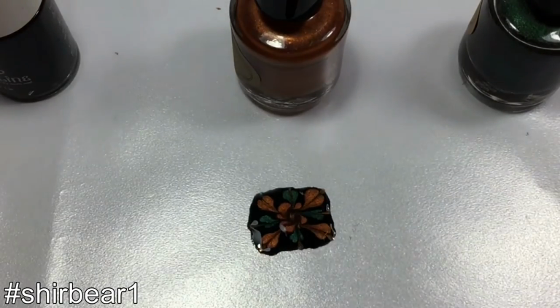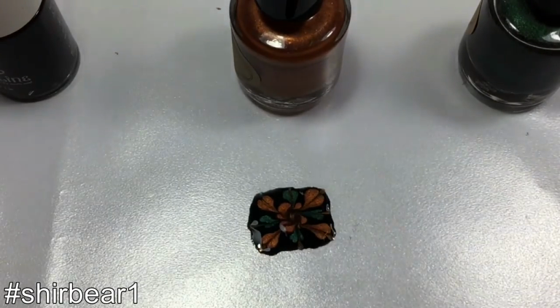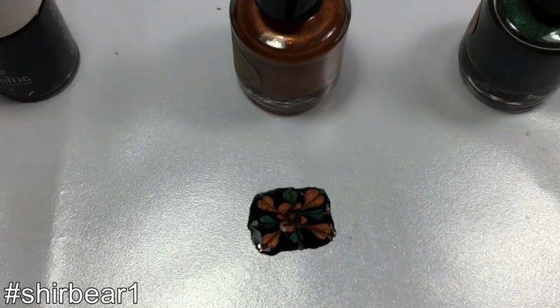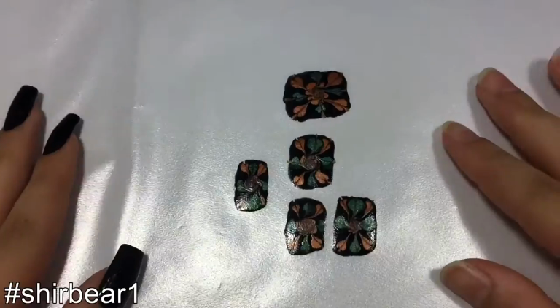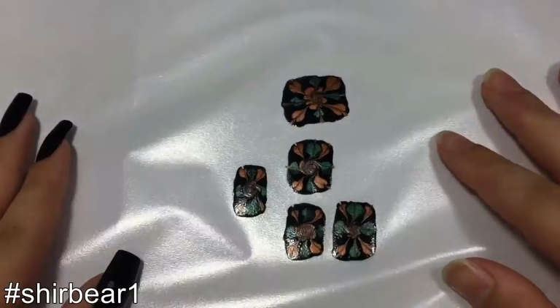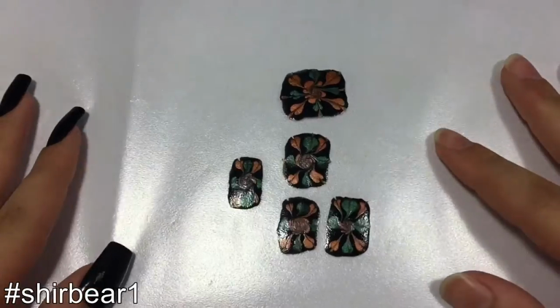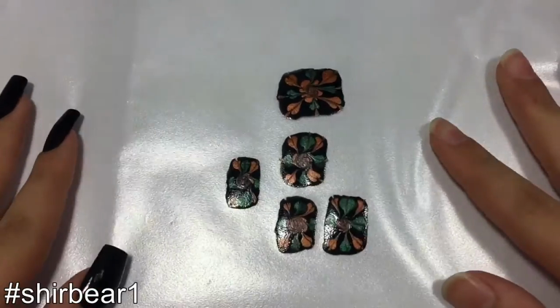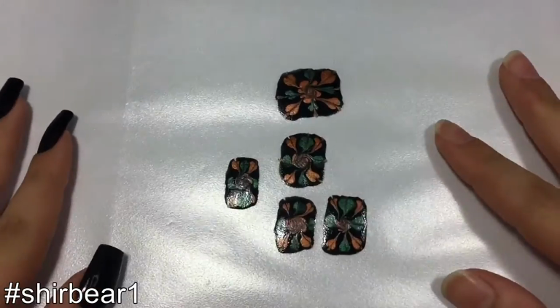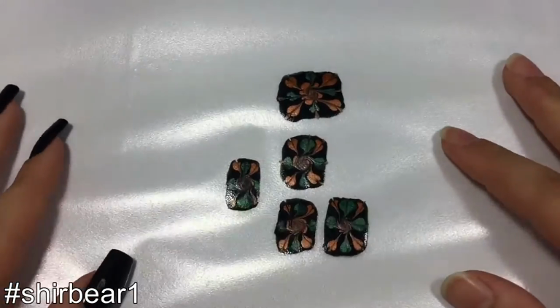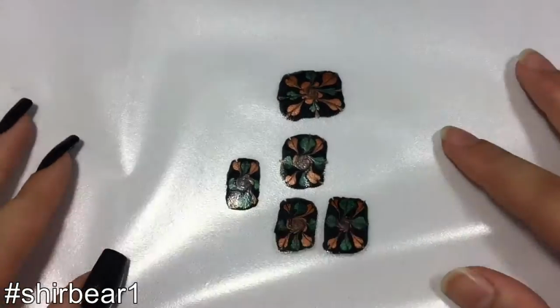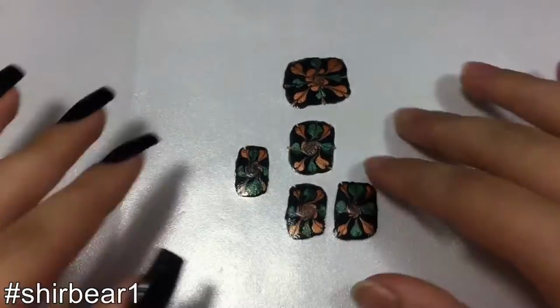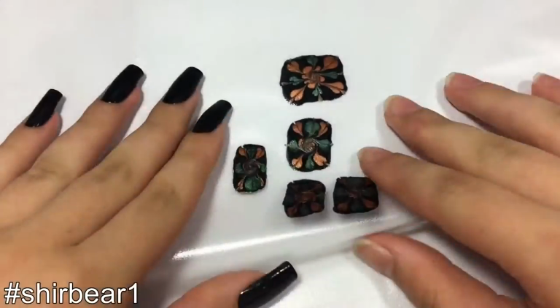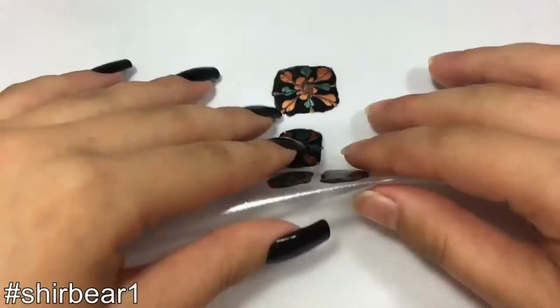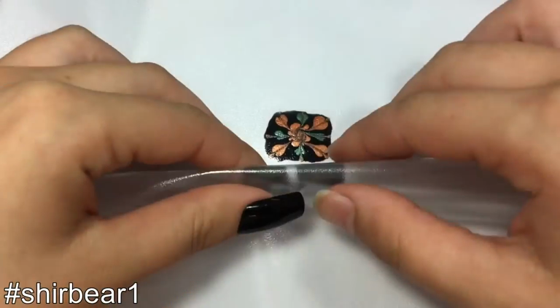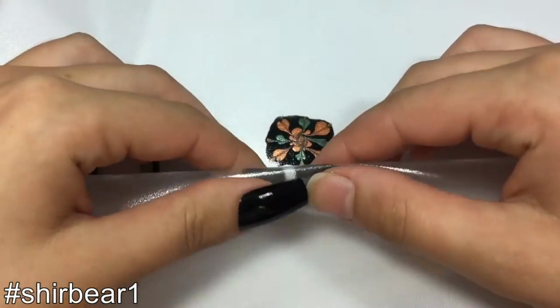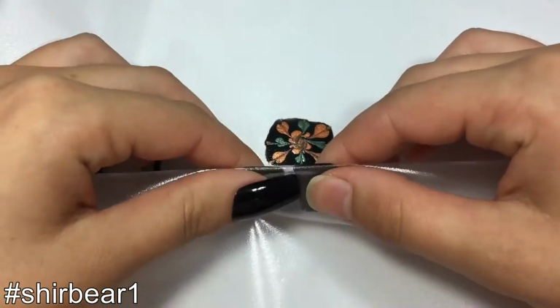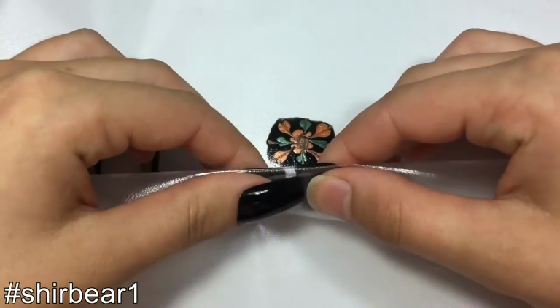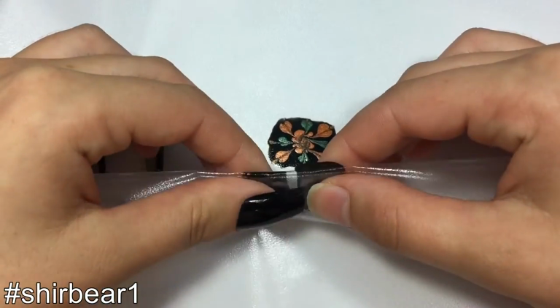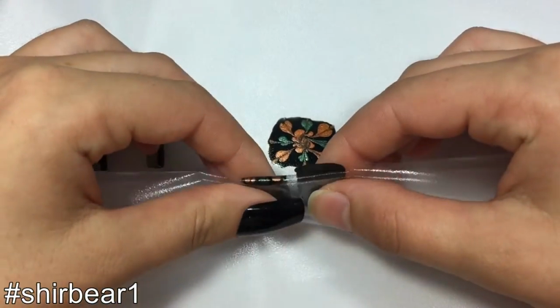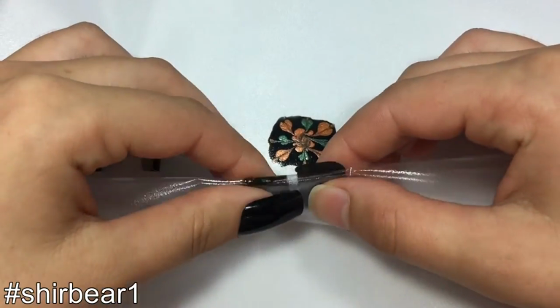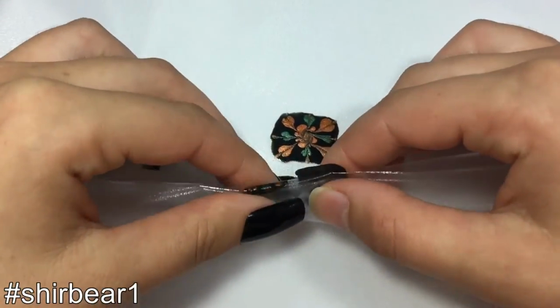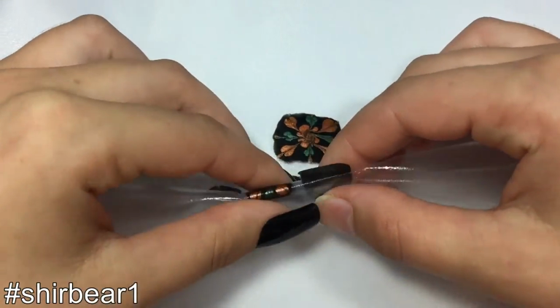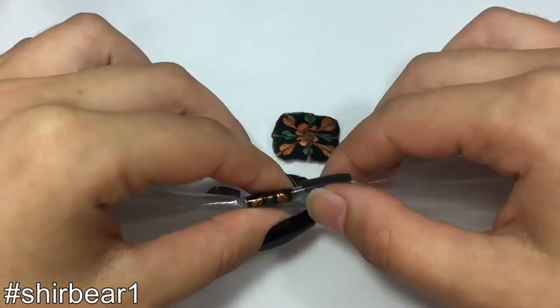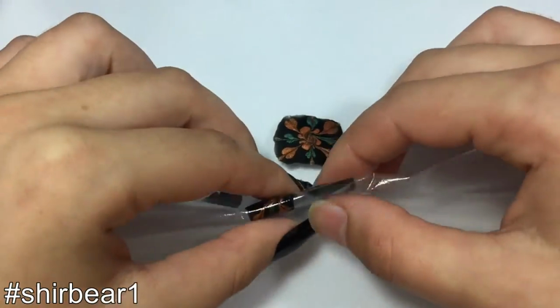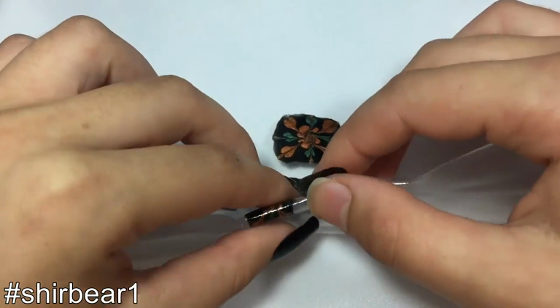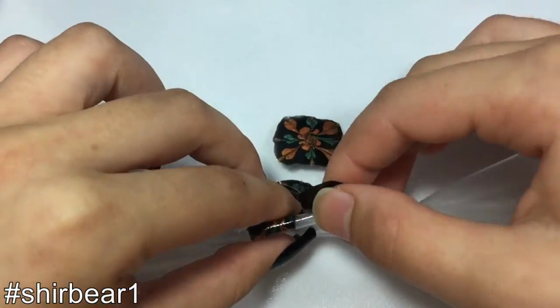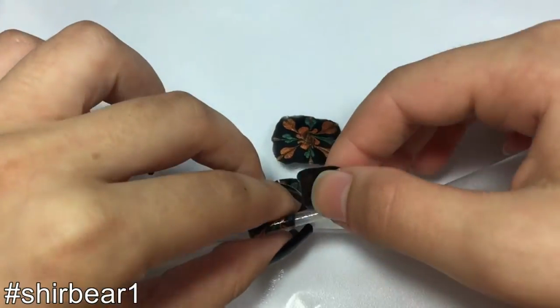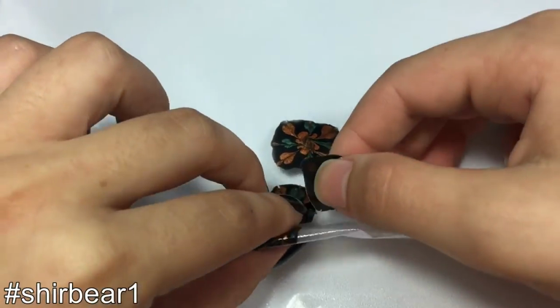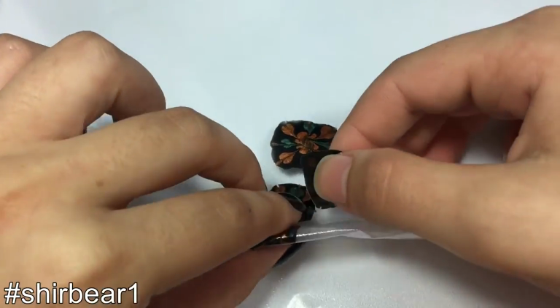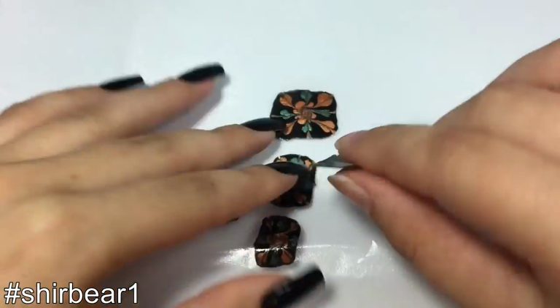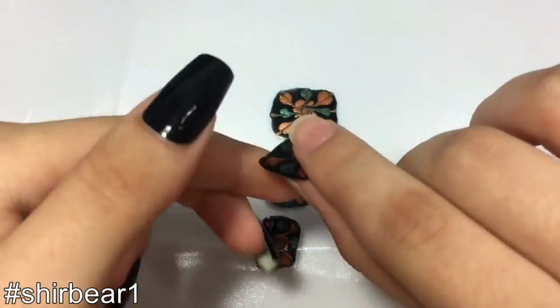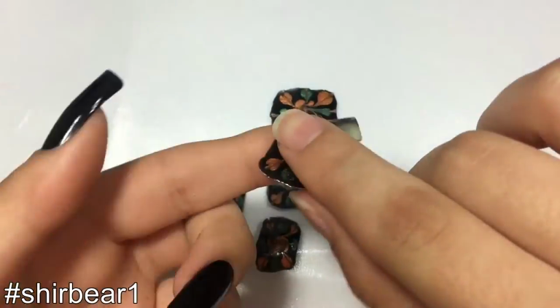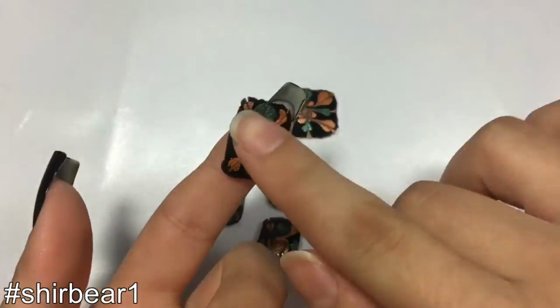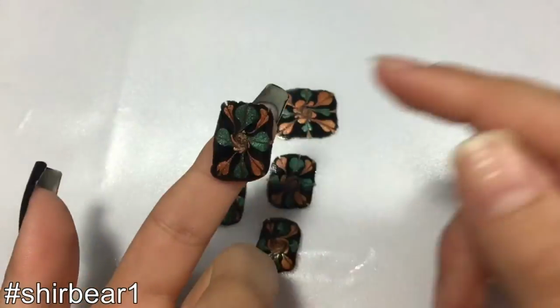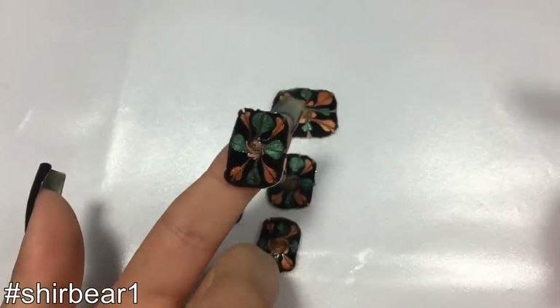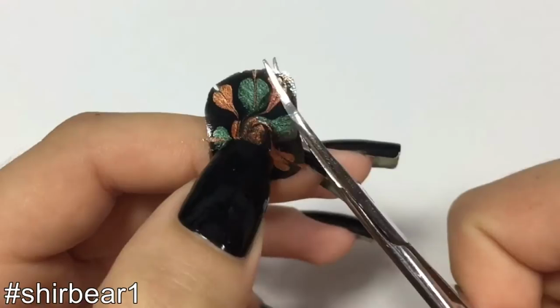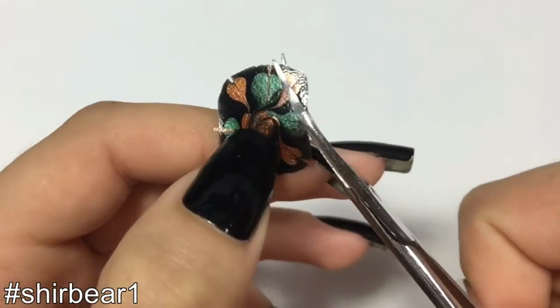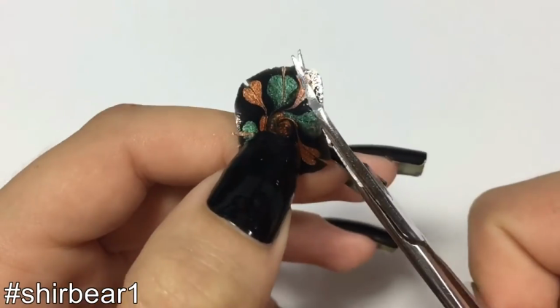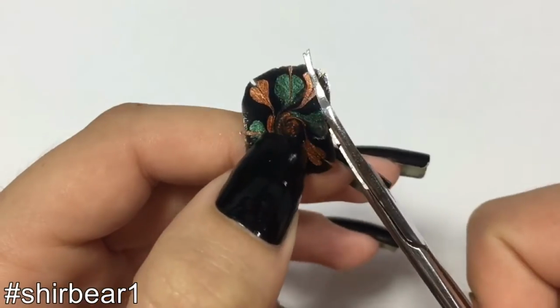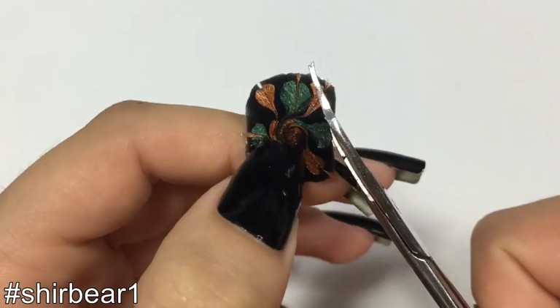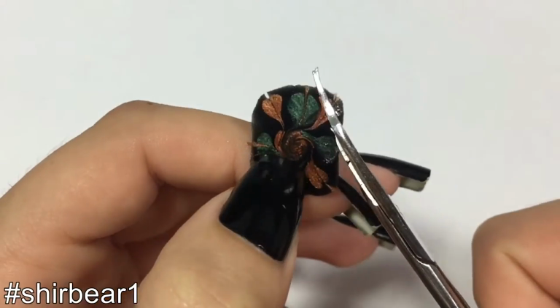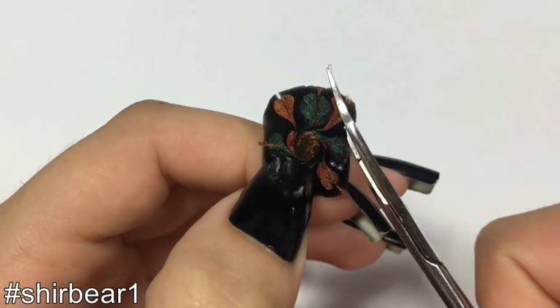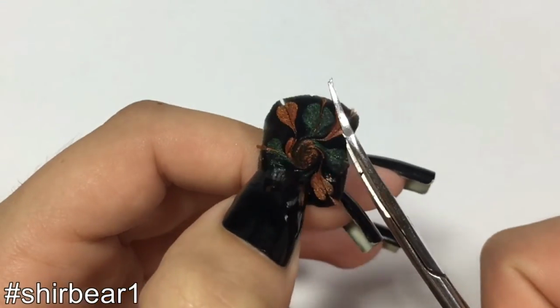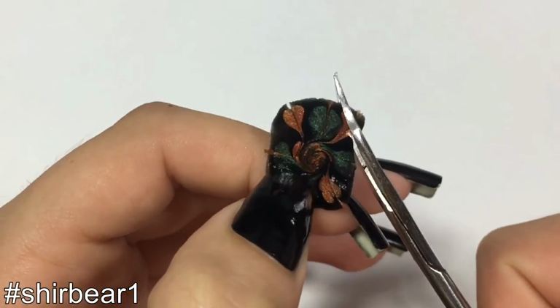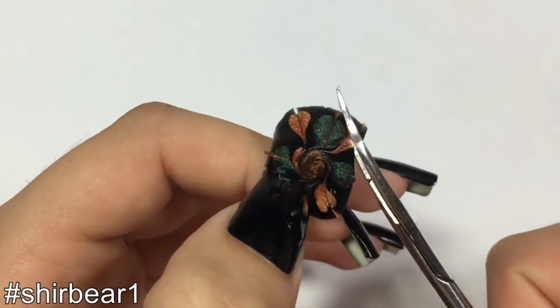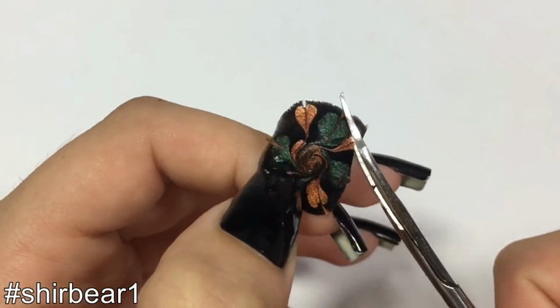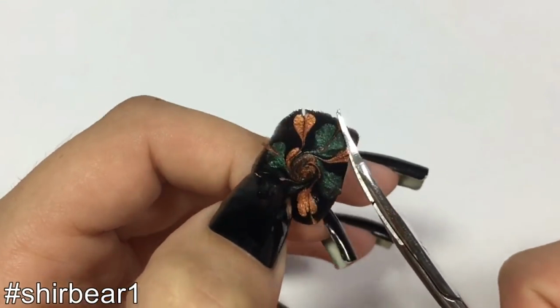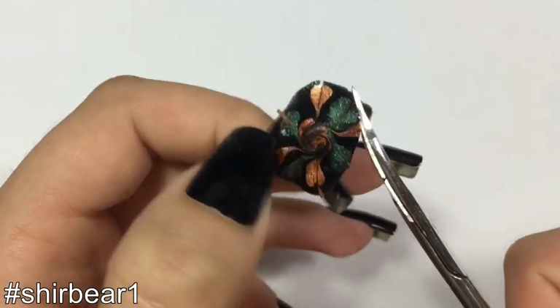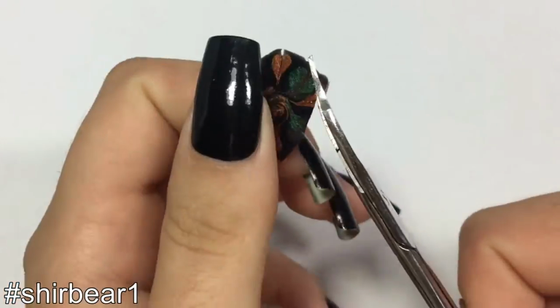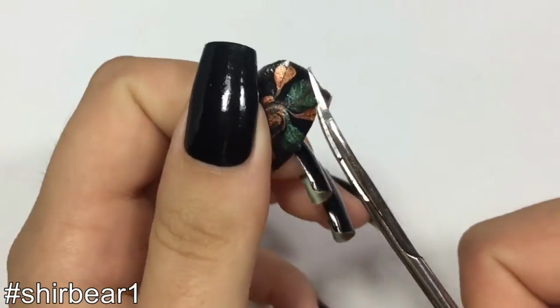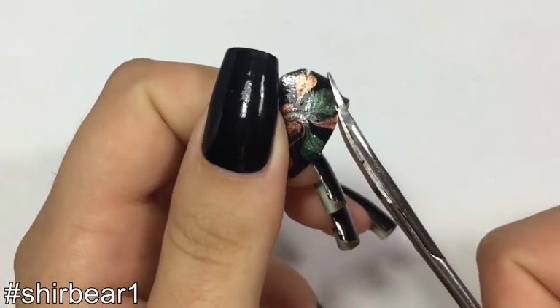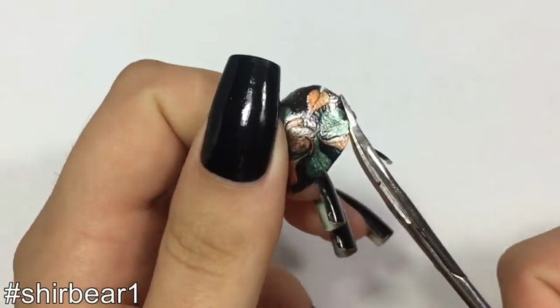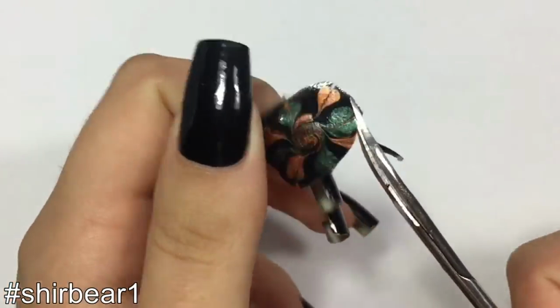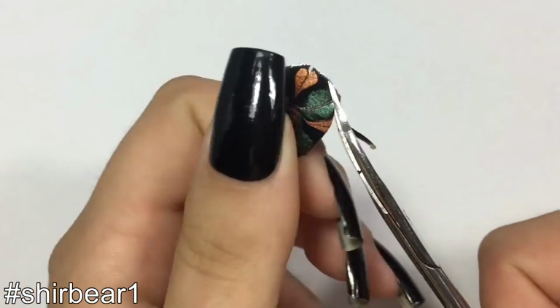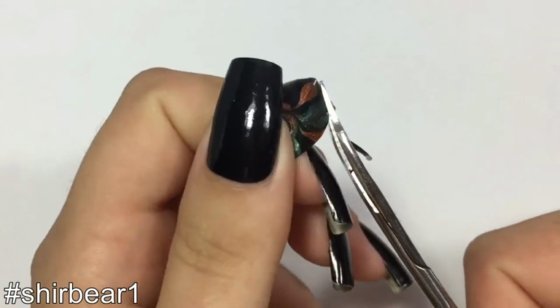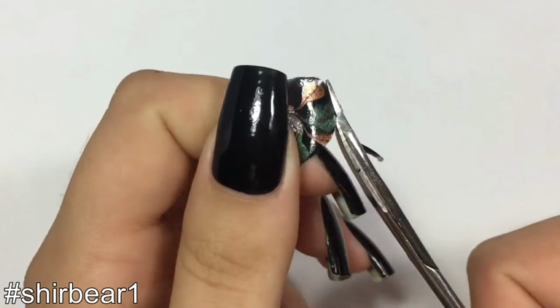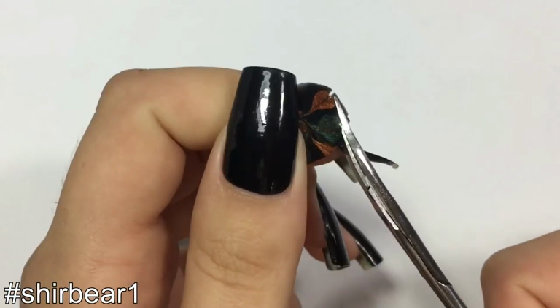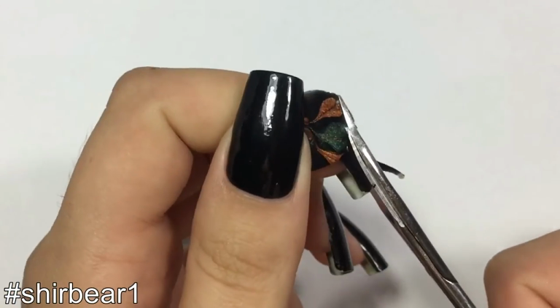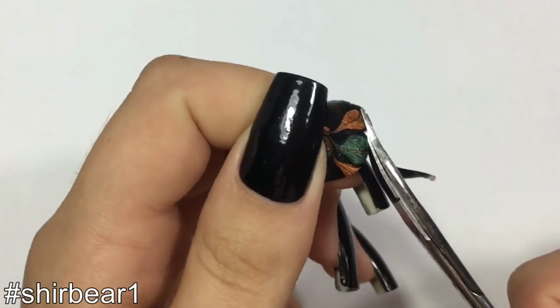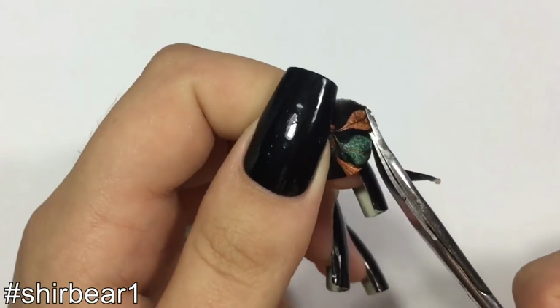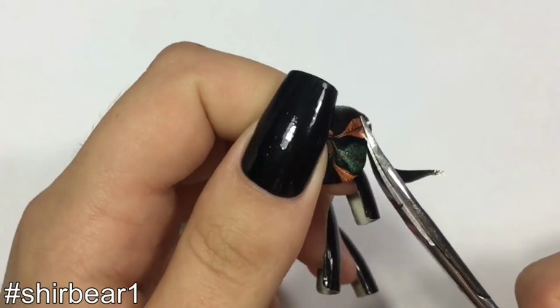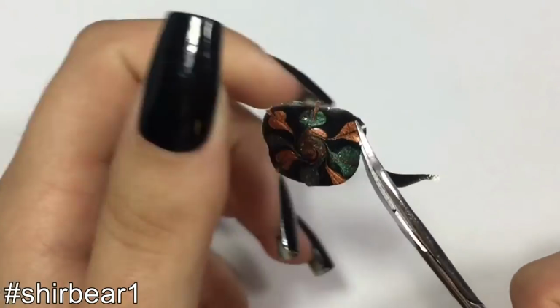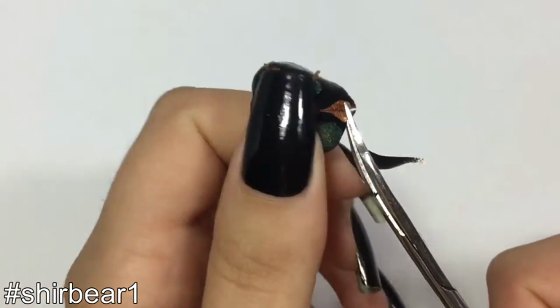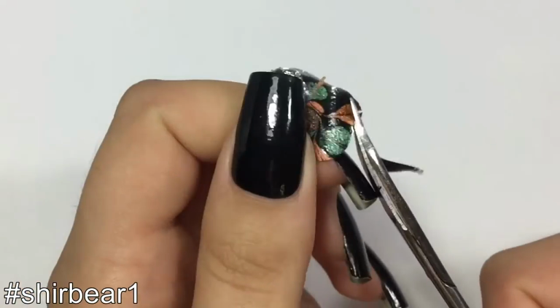When you're done, let it dry like I showed you before, and when it's dry, cut the parts that you want near the cuticle in the shape of your cuticle.